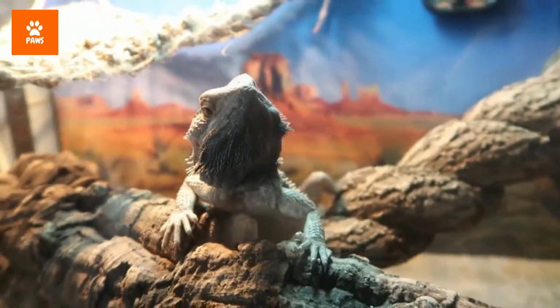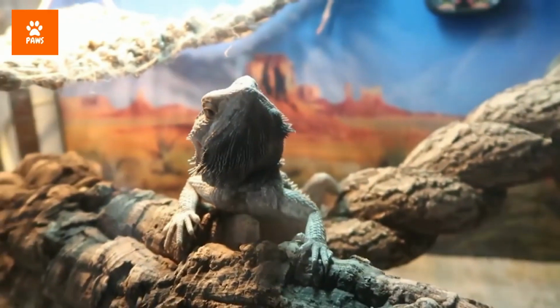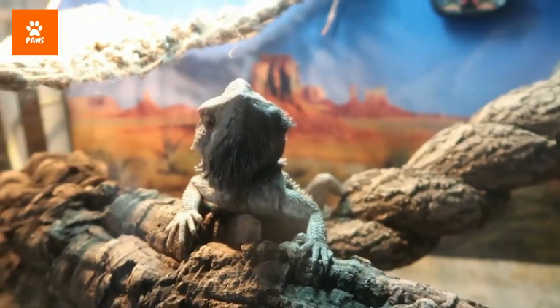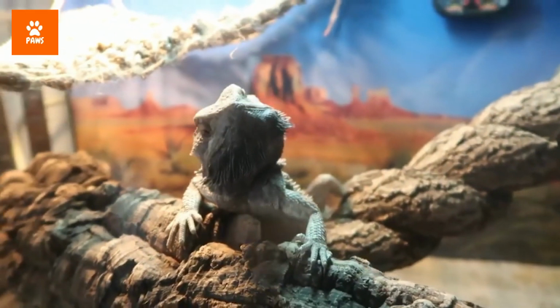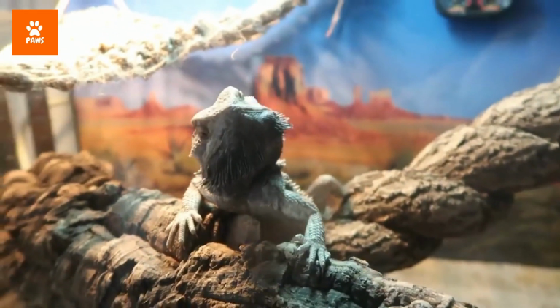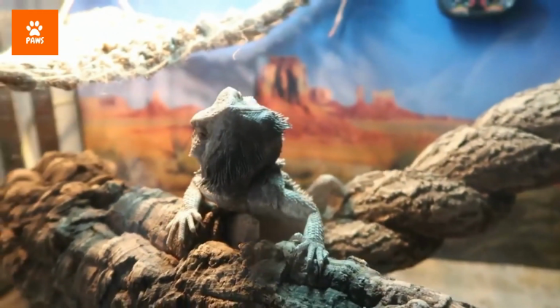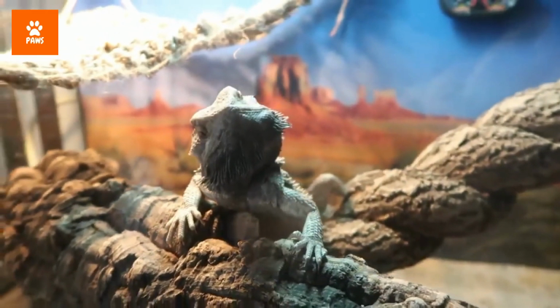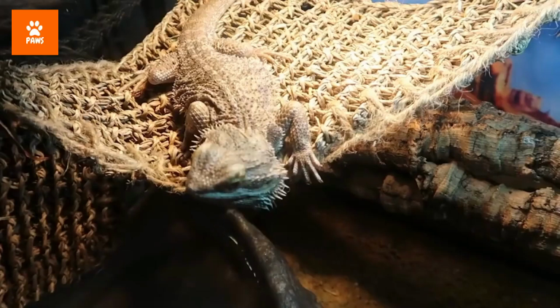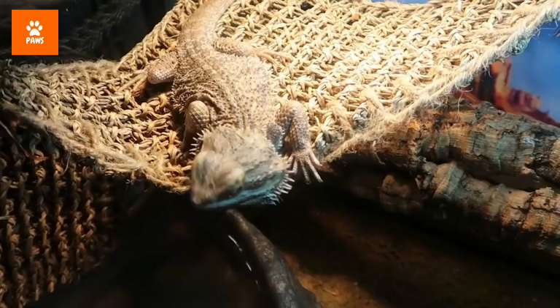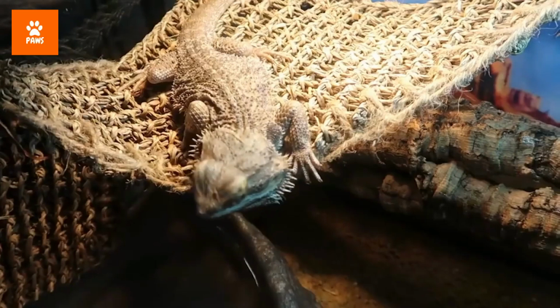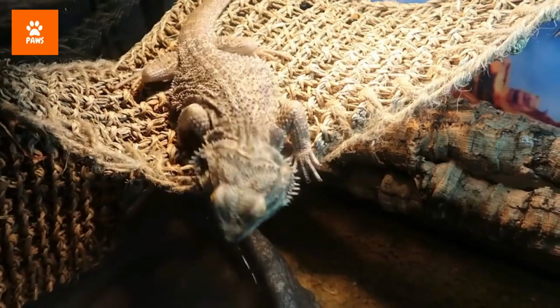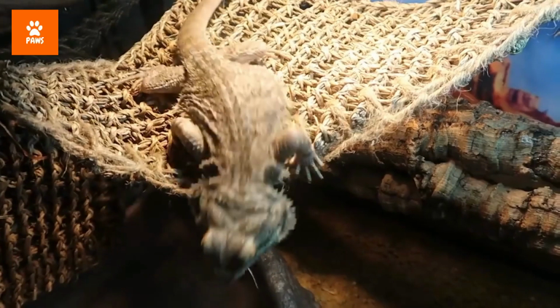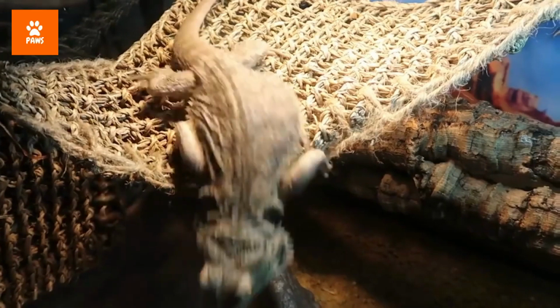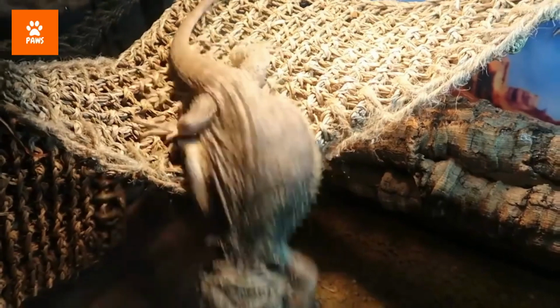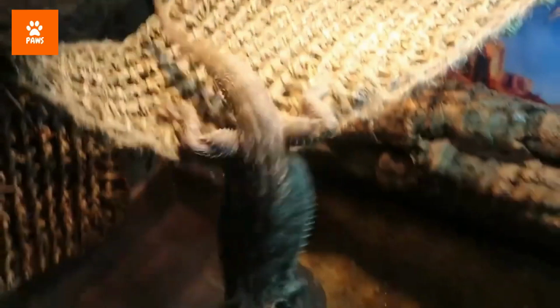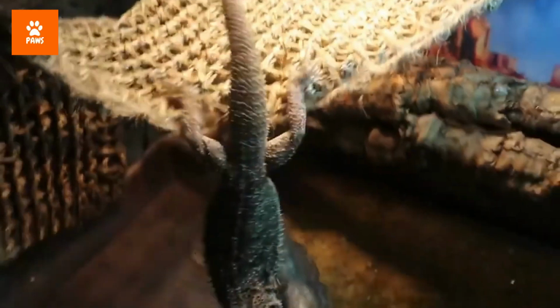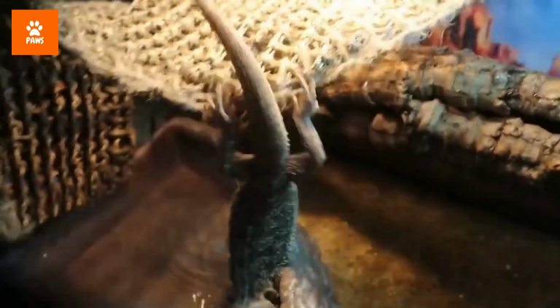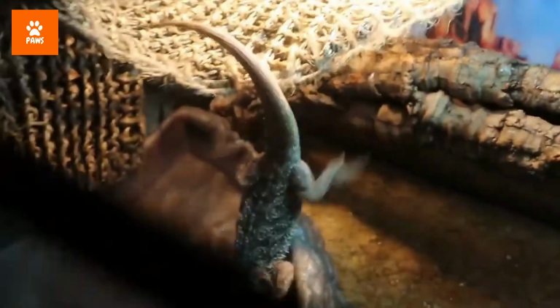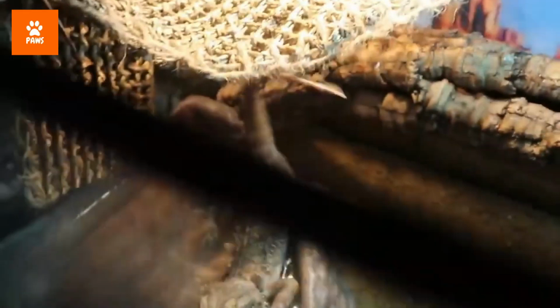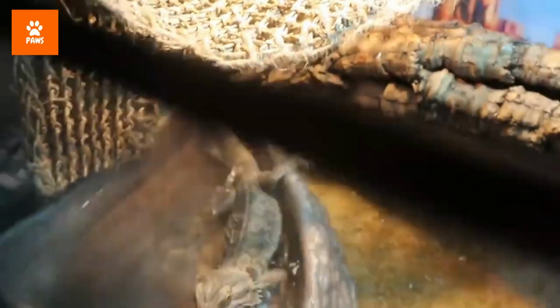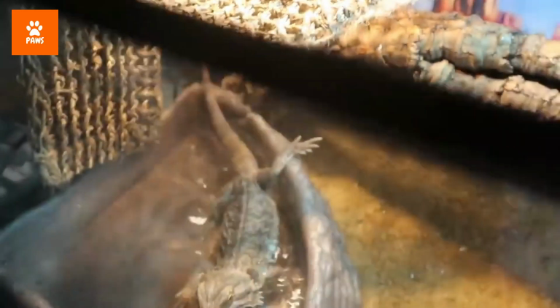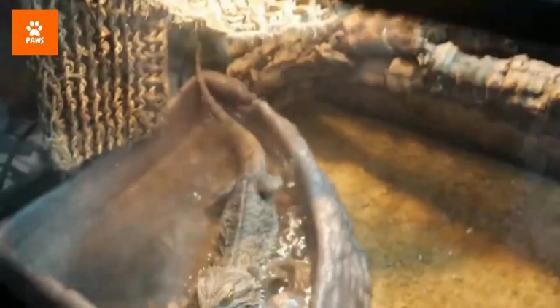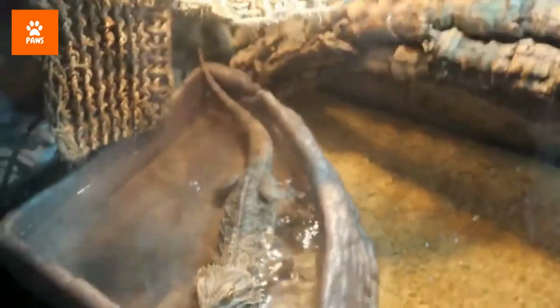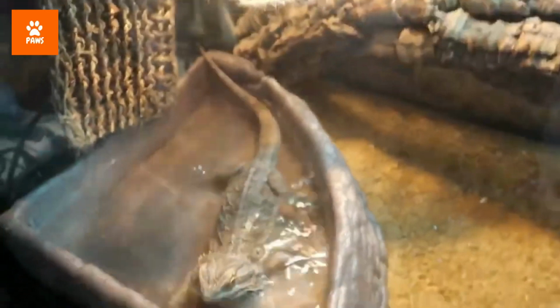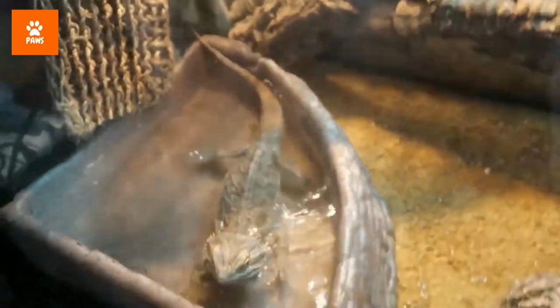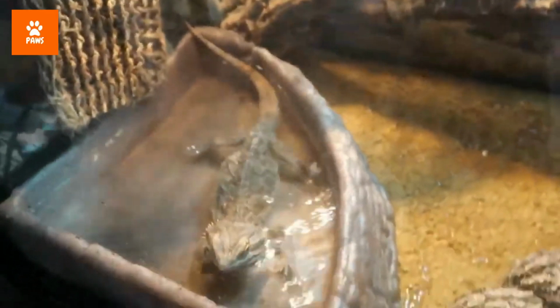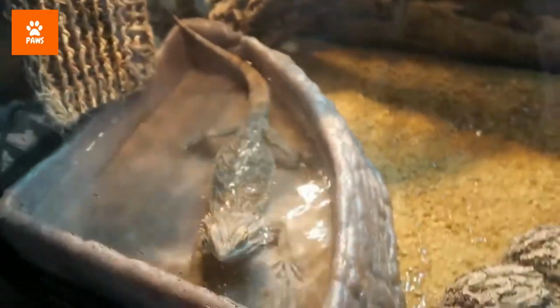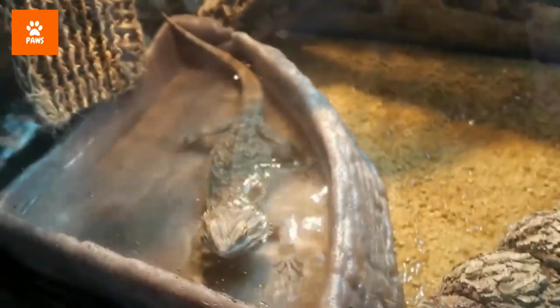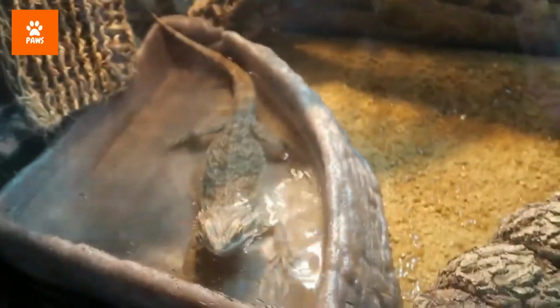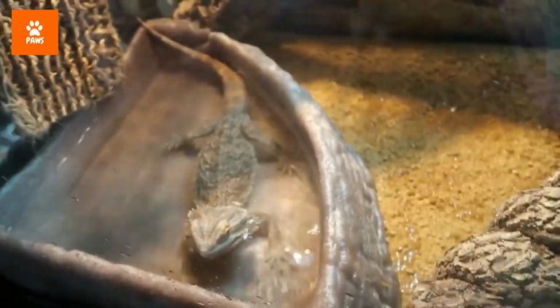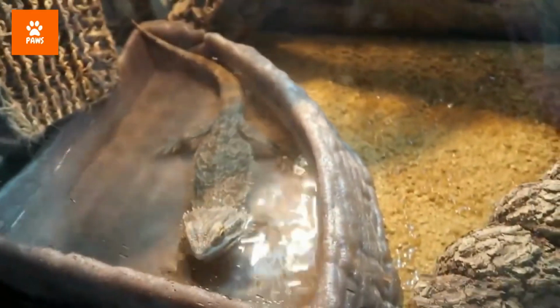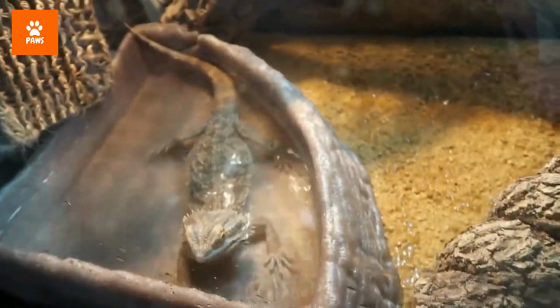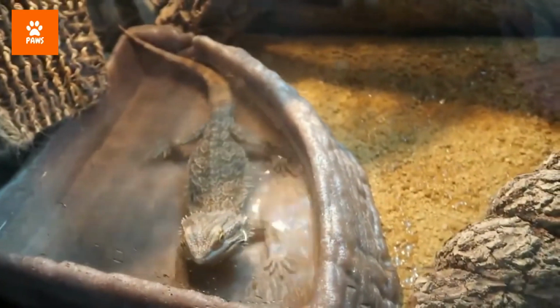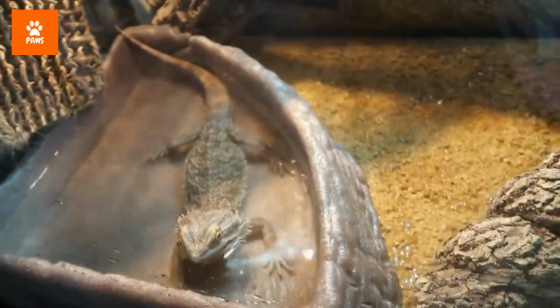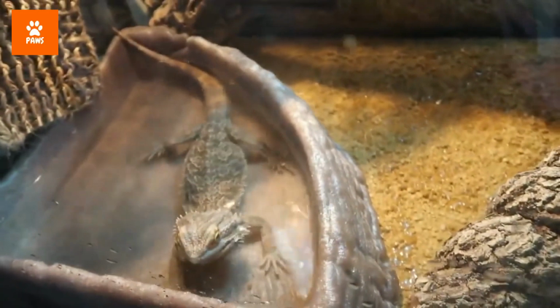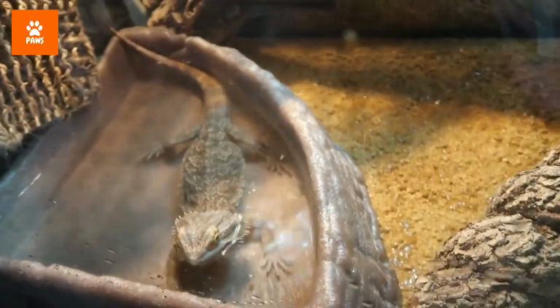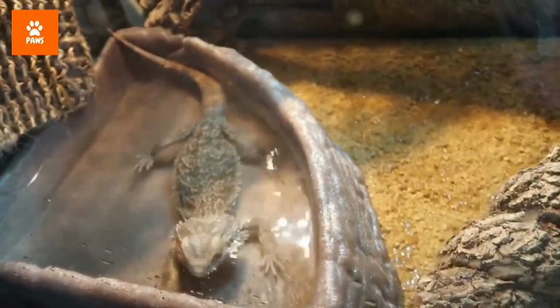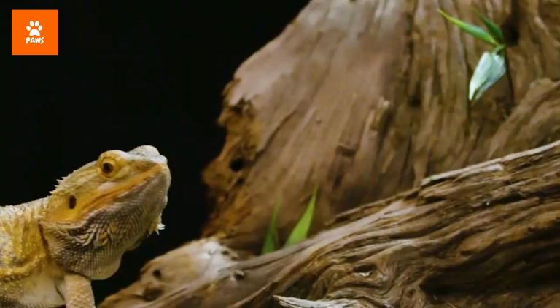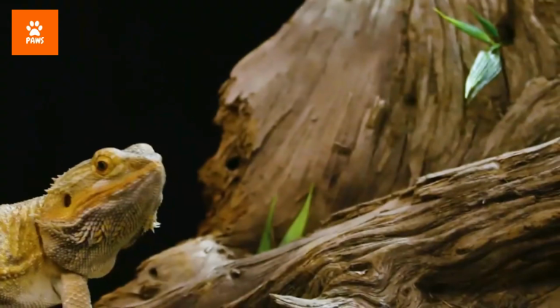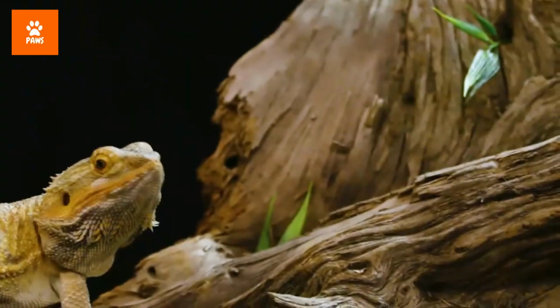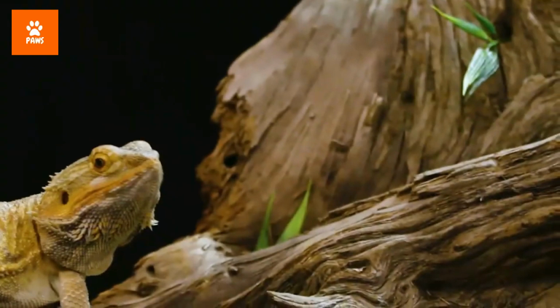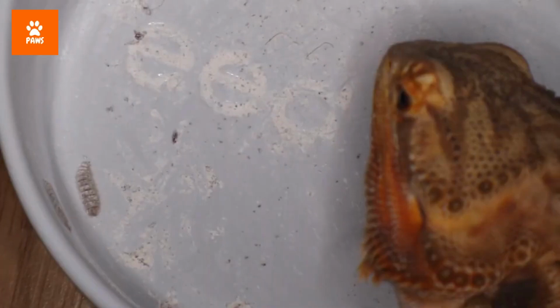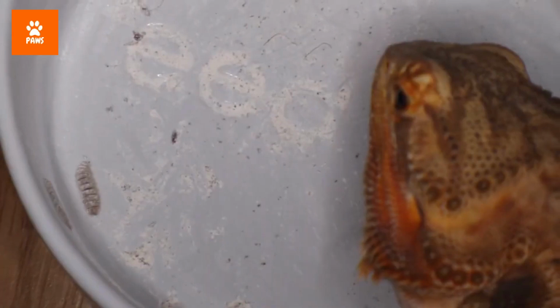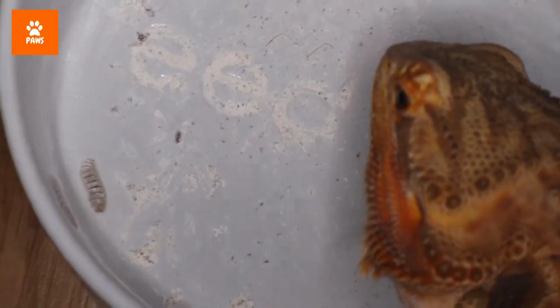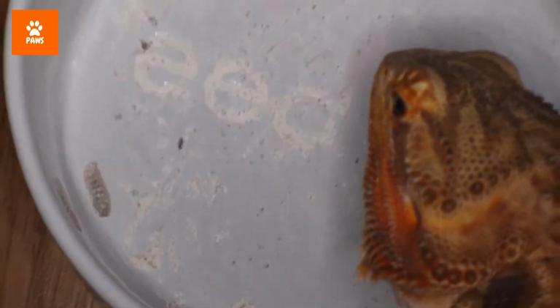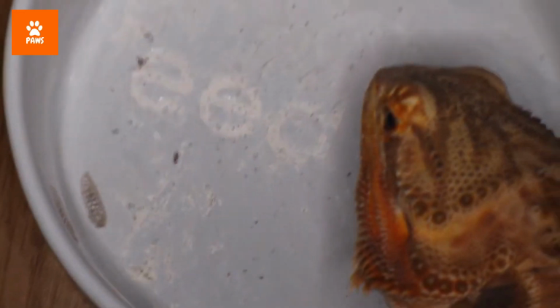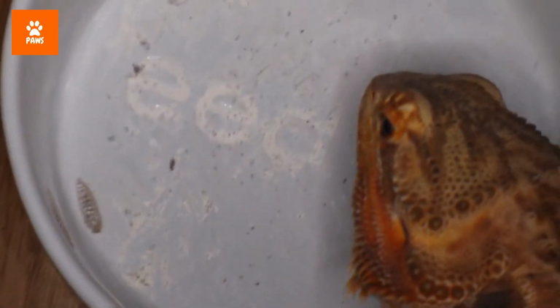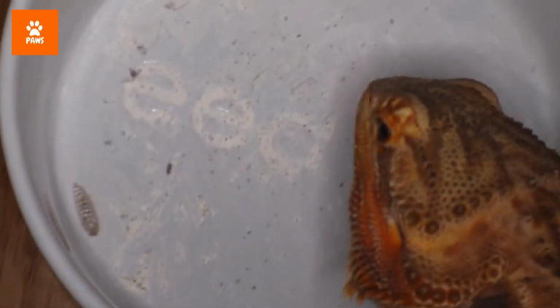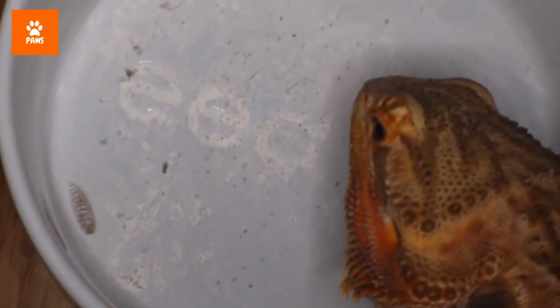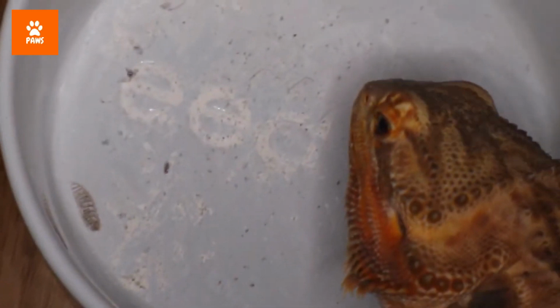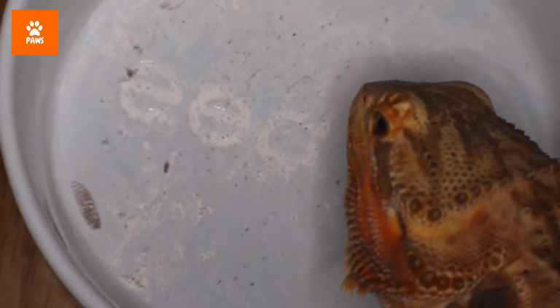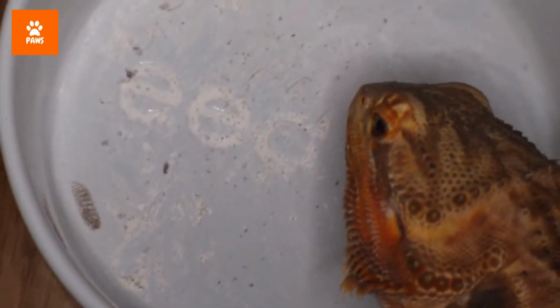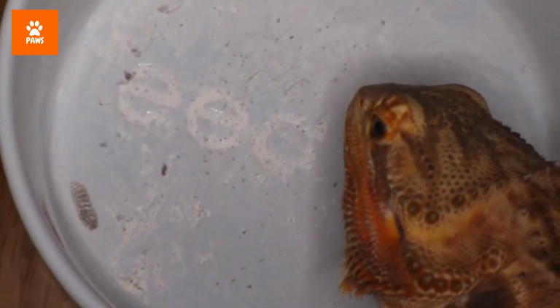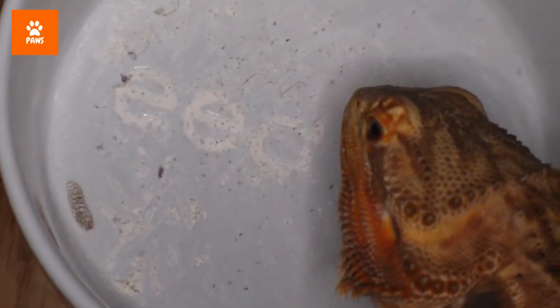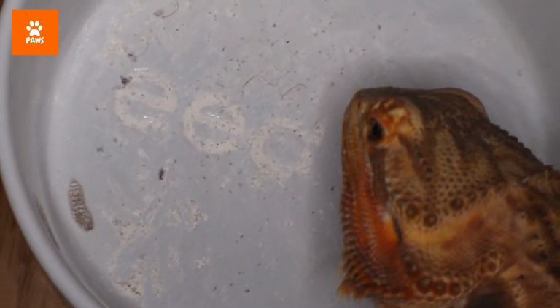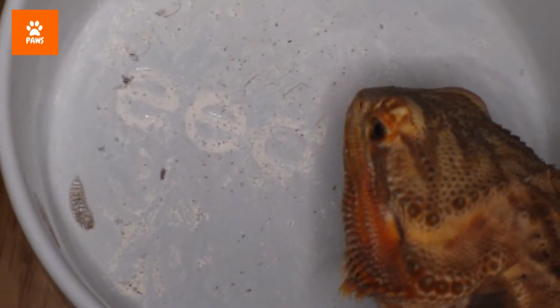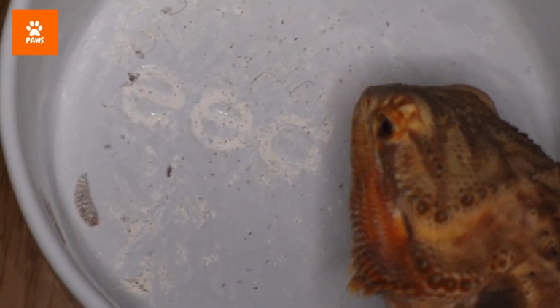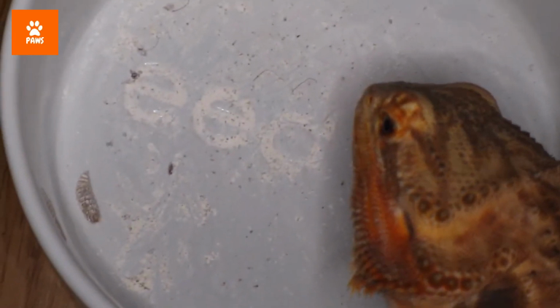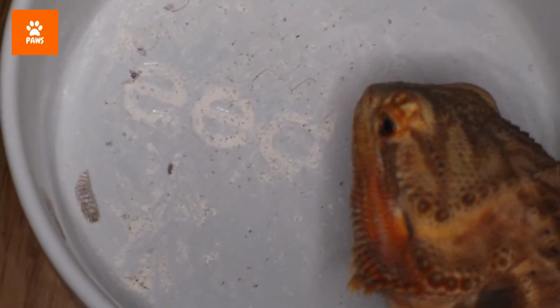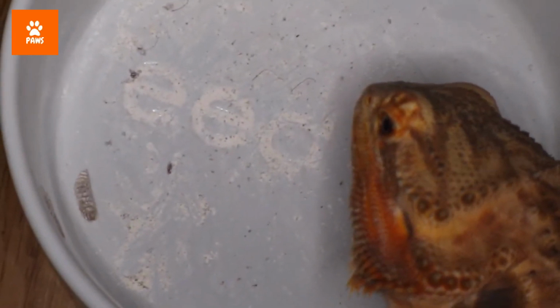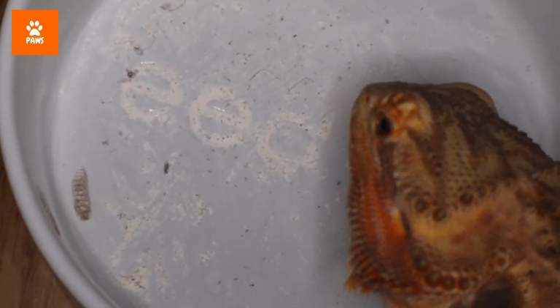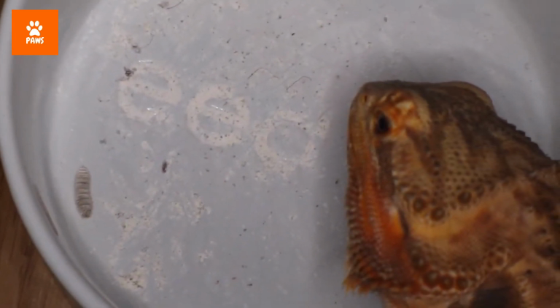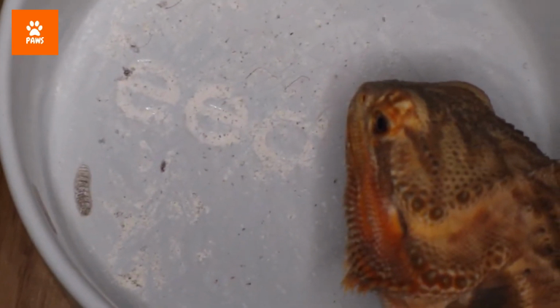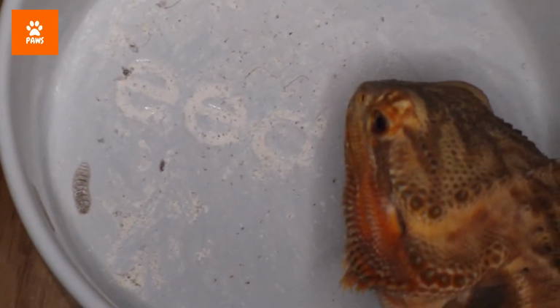With a change of seasons, some bearded dragons may go through brumation — a type of hibernation in which they stop eating and only drink water sporadically. This dormant phase usually occurs in the fall or winter as the light changes and temperatures drop.